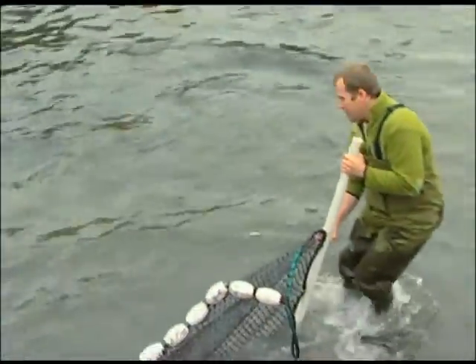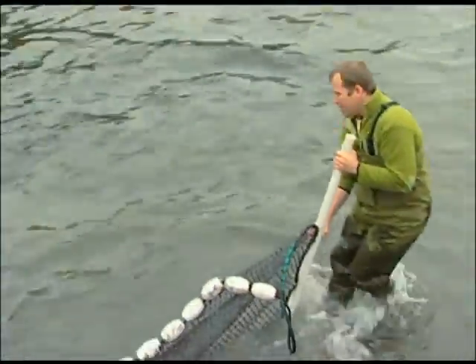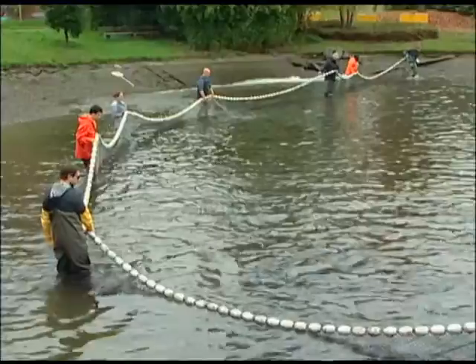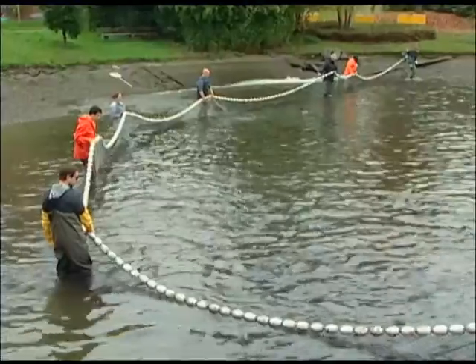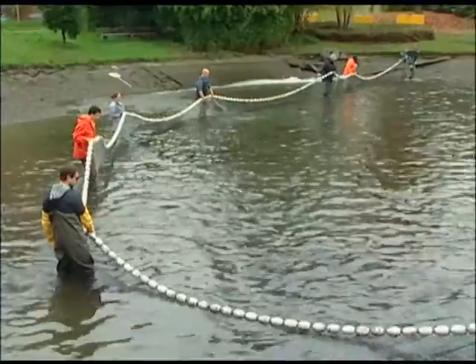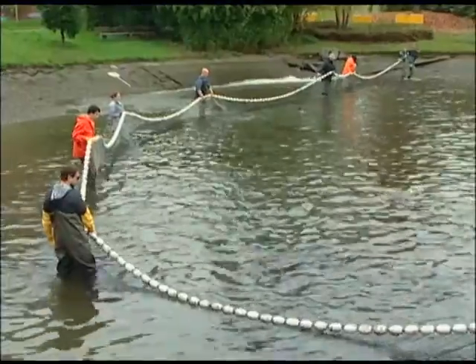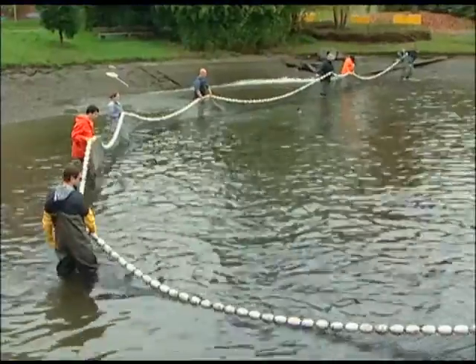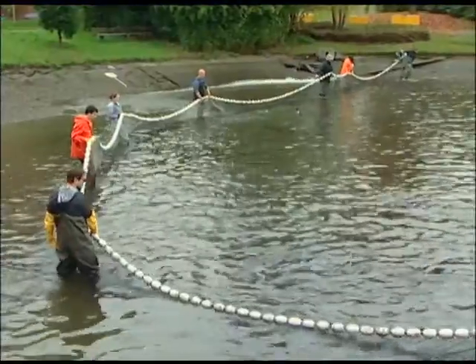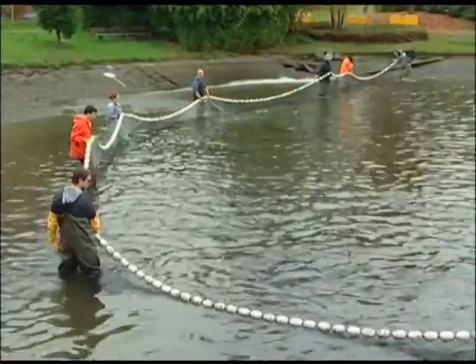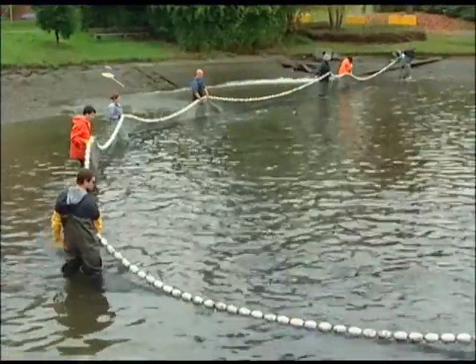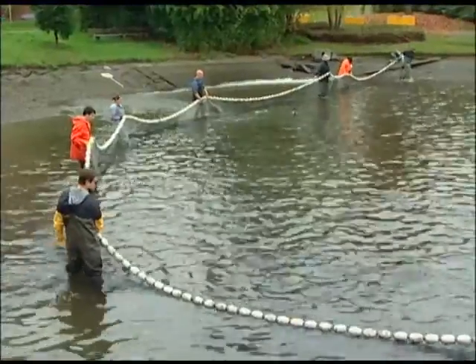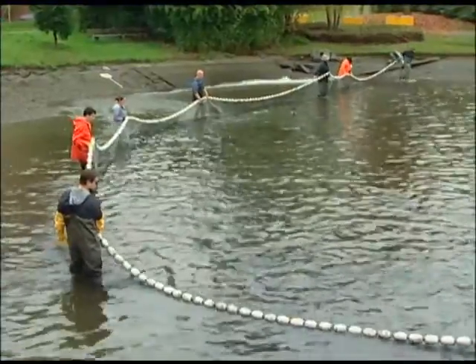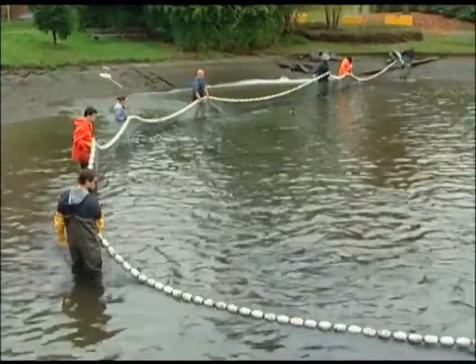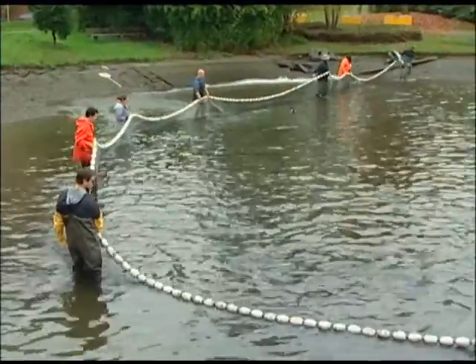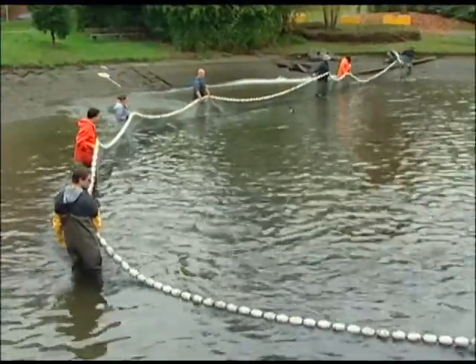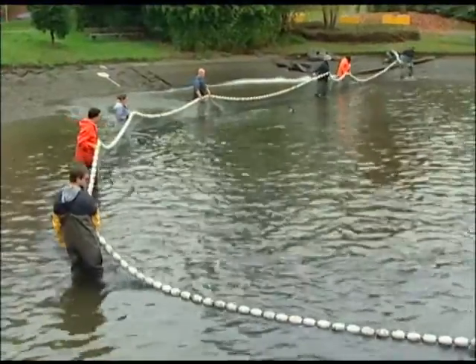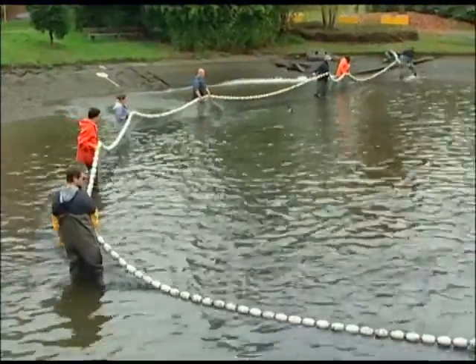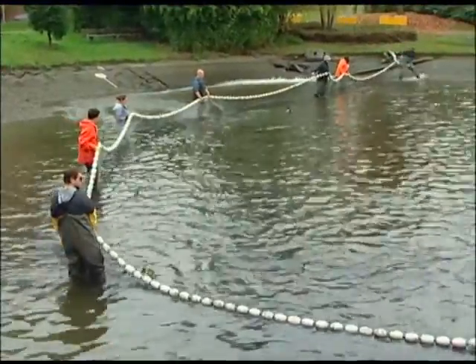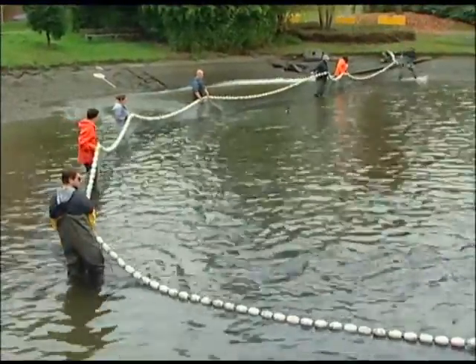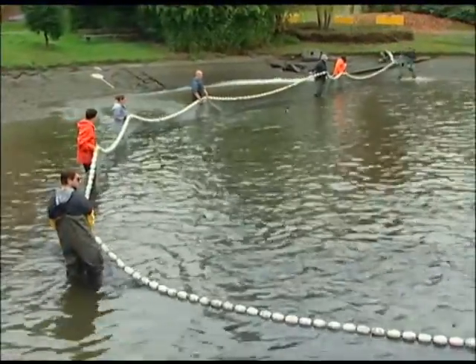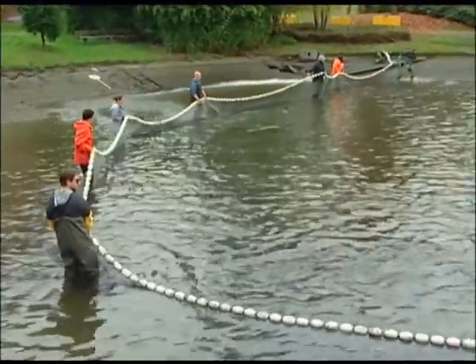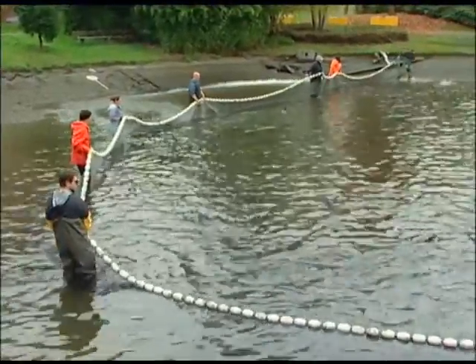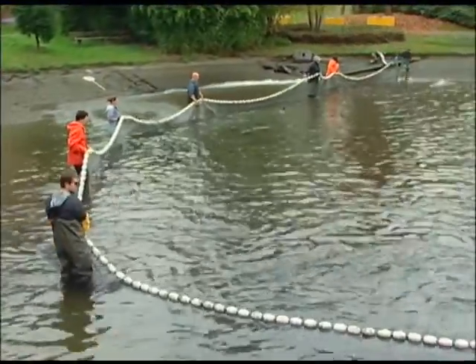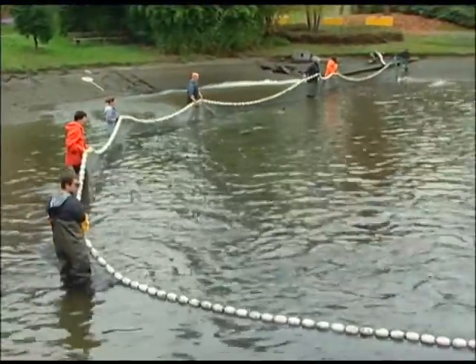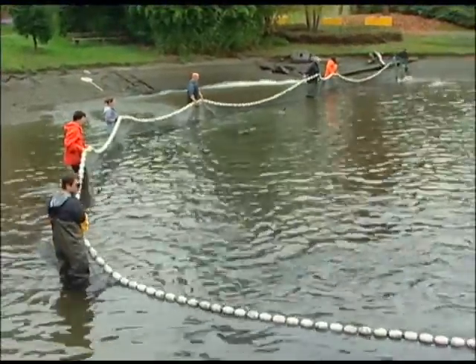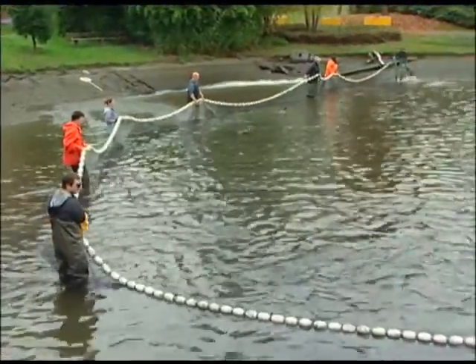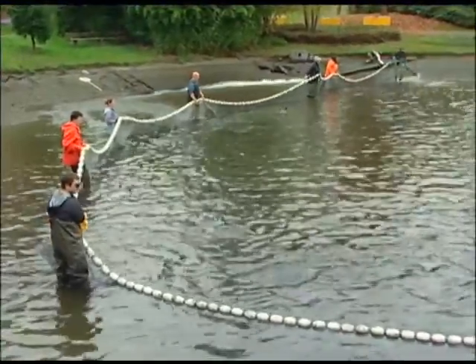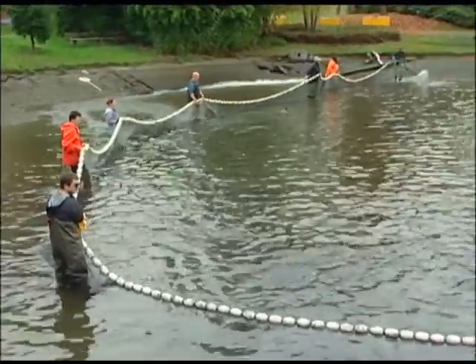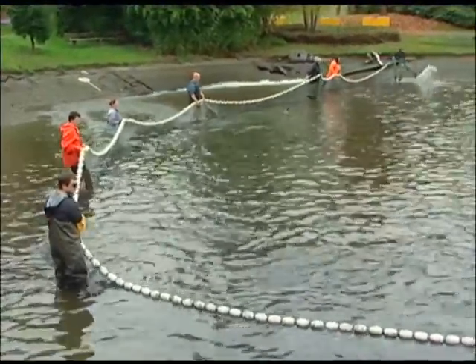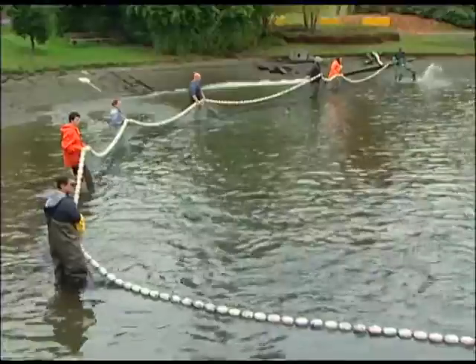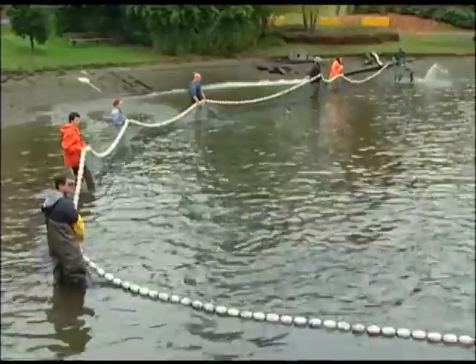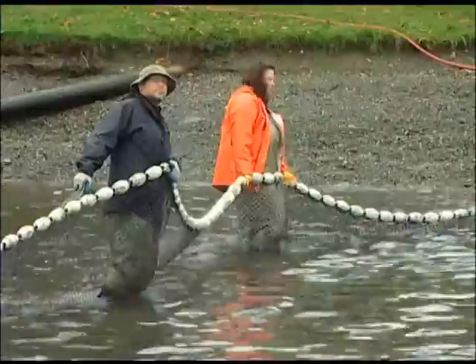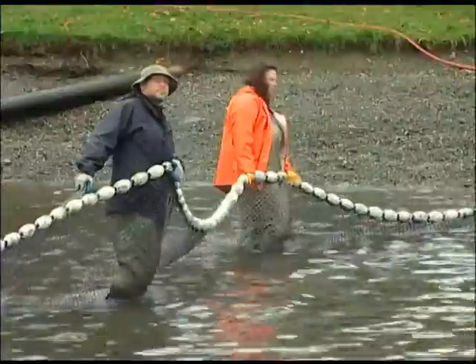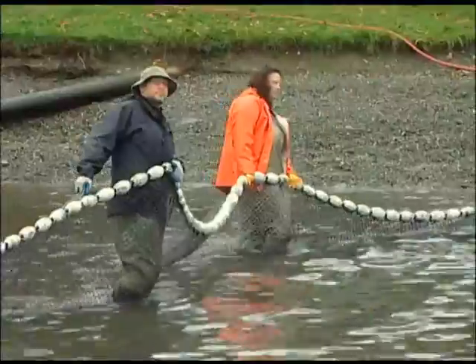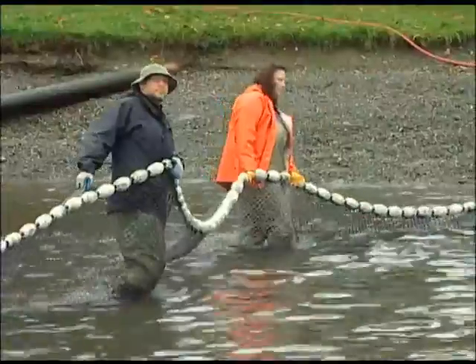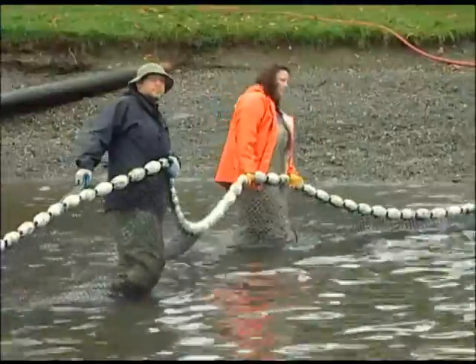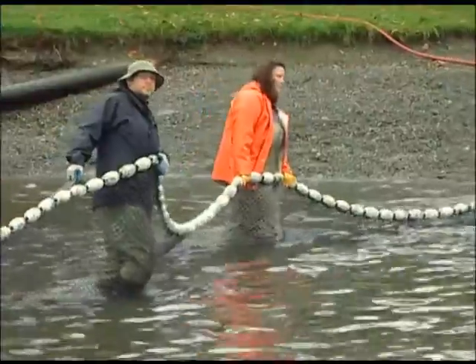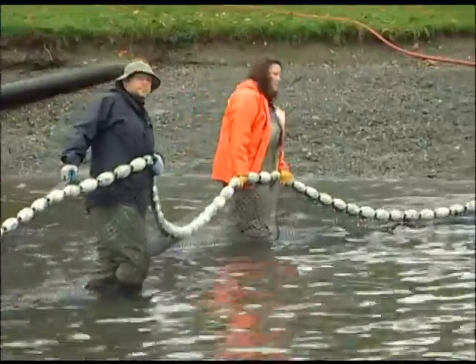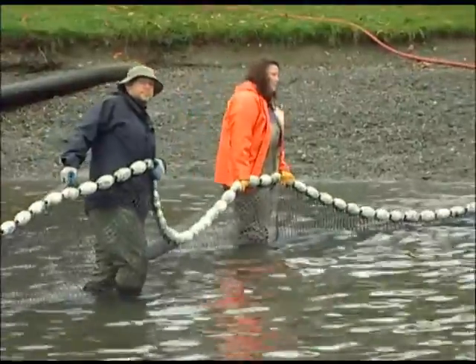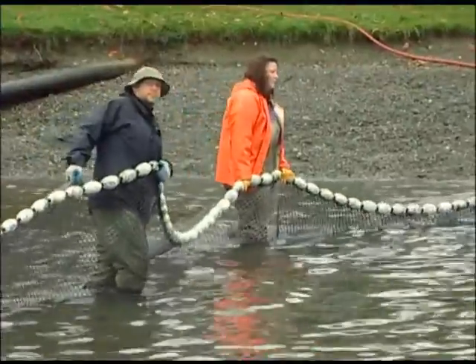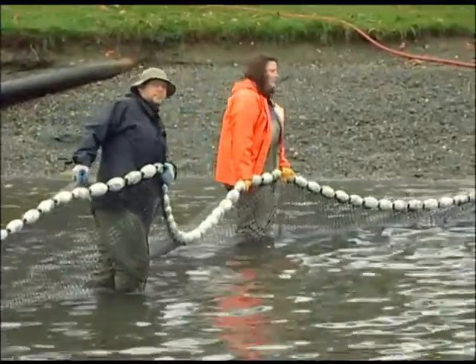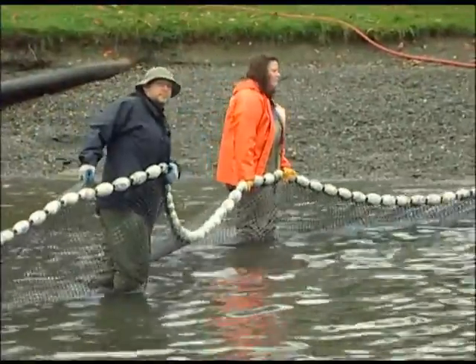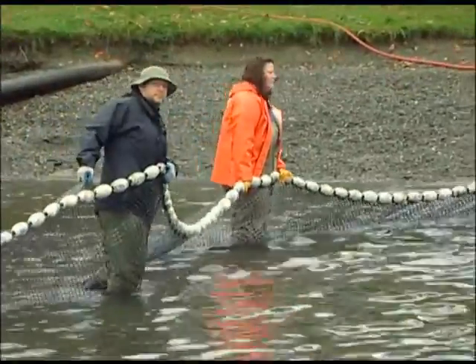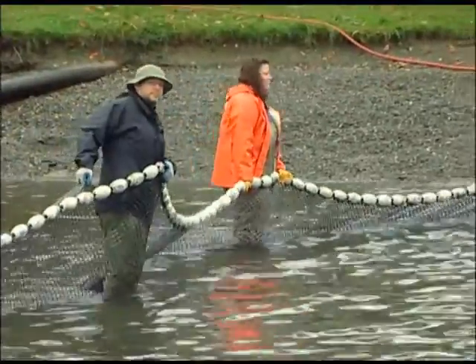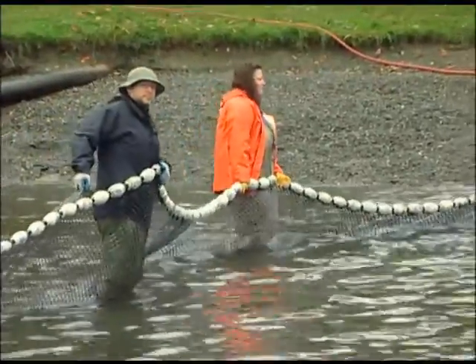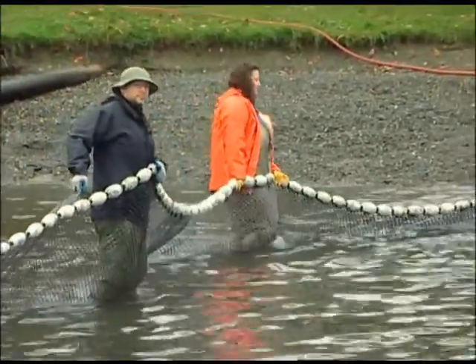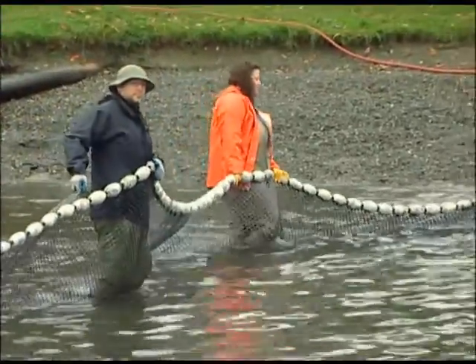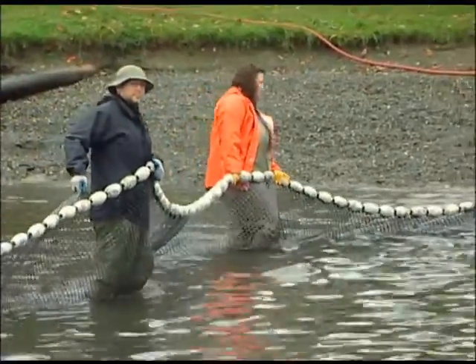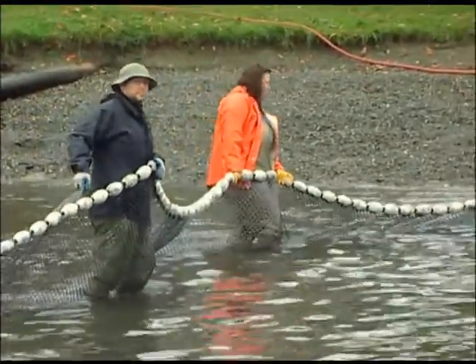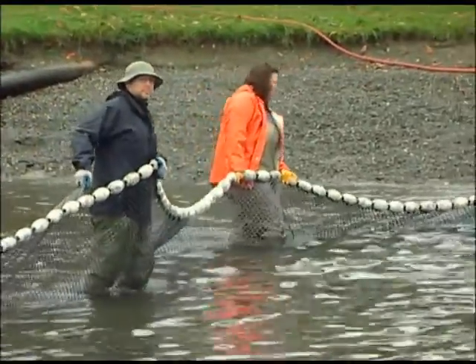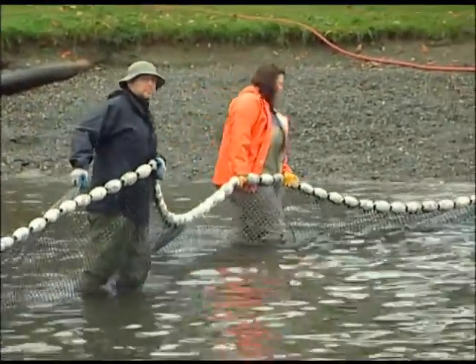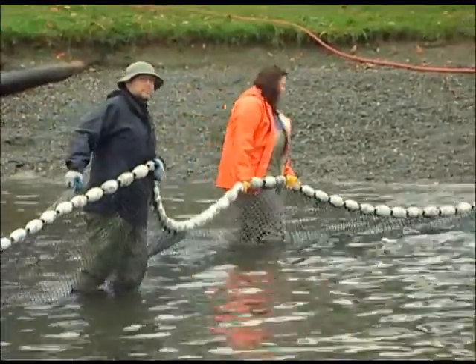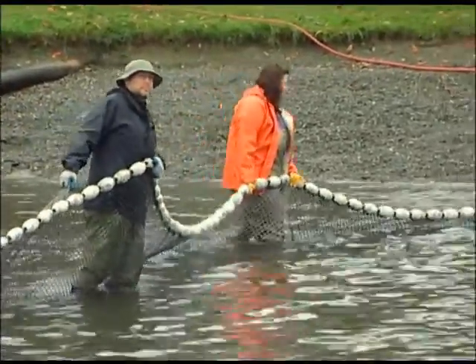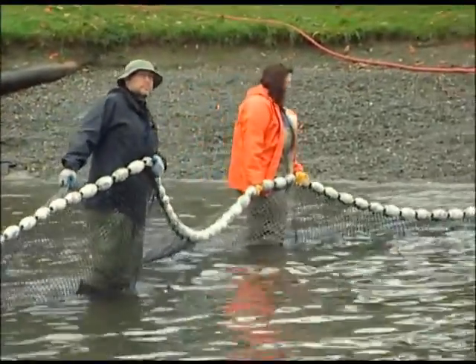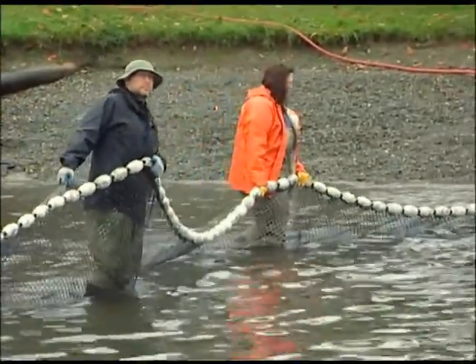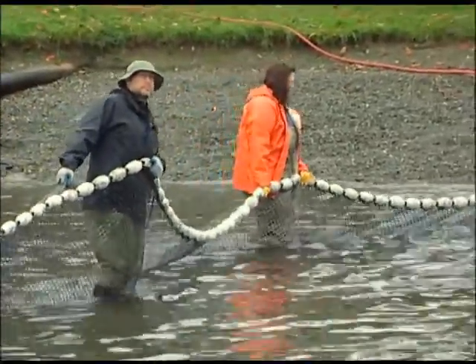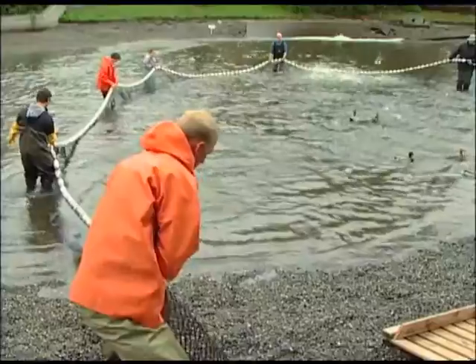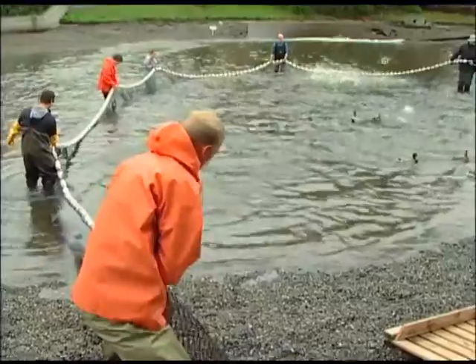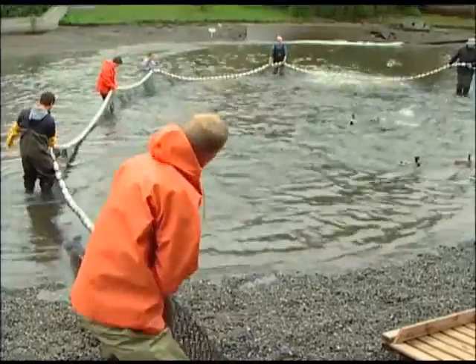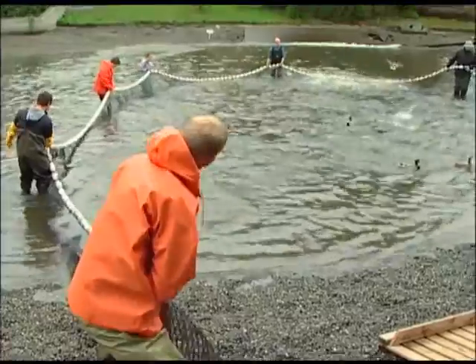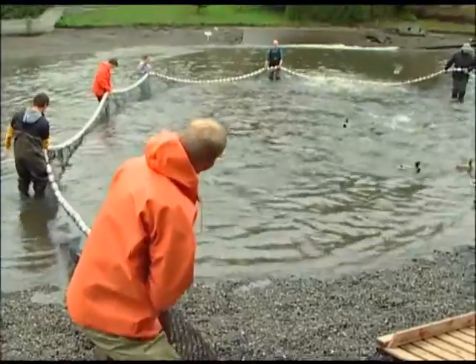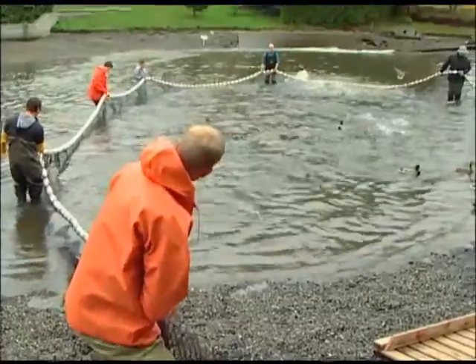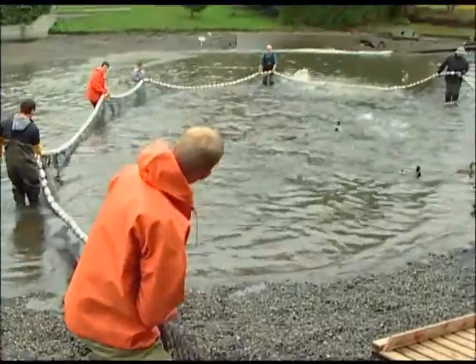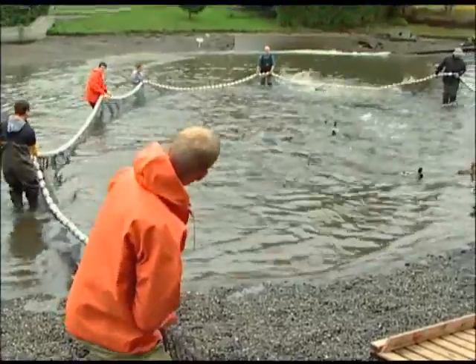The UW salmon run began in 1949 using a net pen. And in 1961, the pond was built.